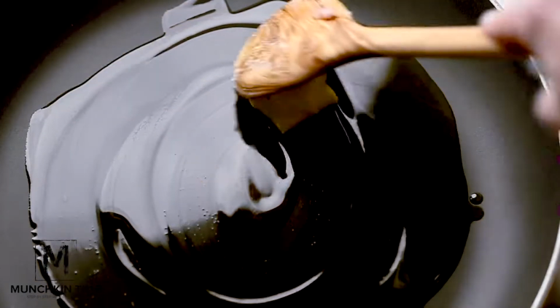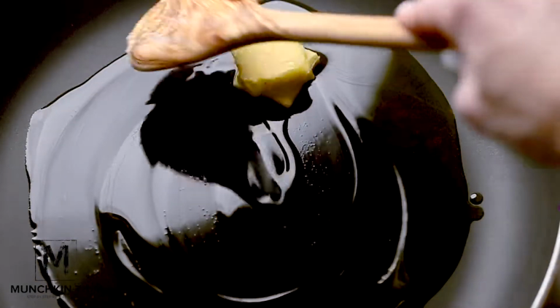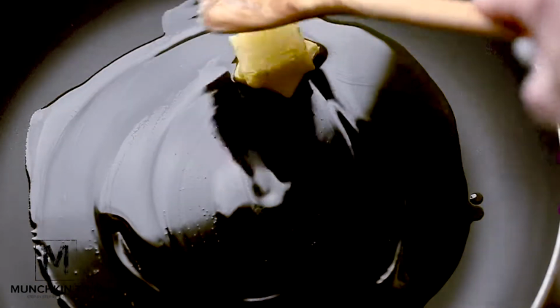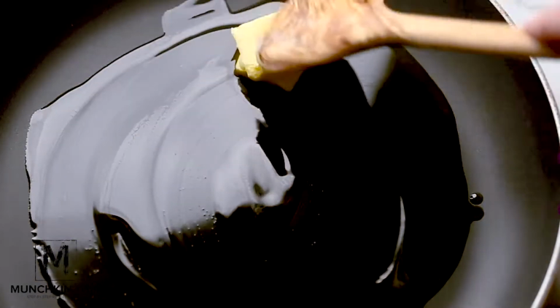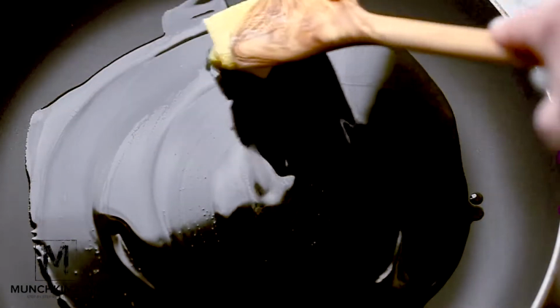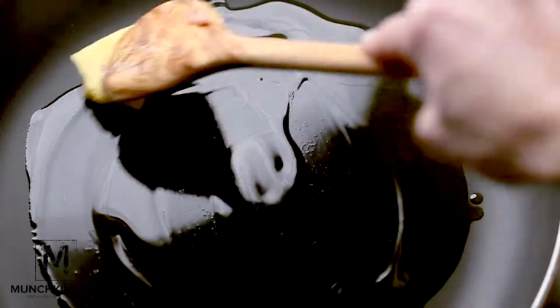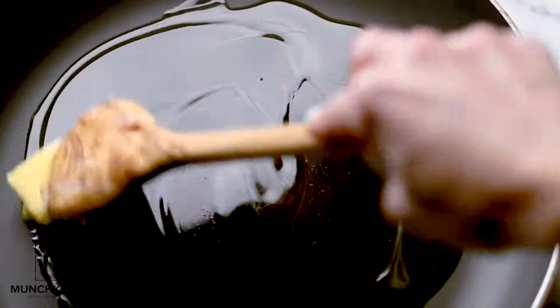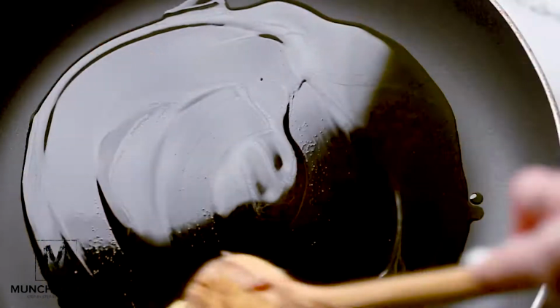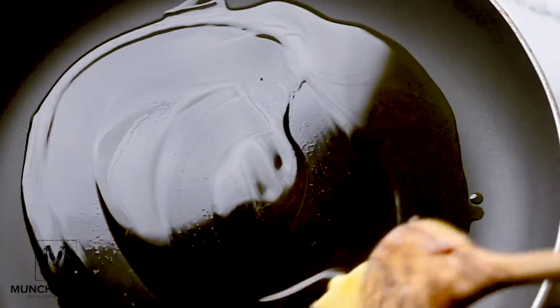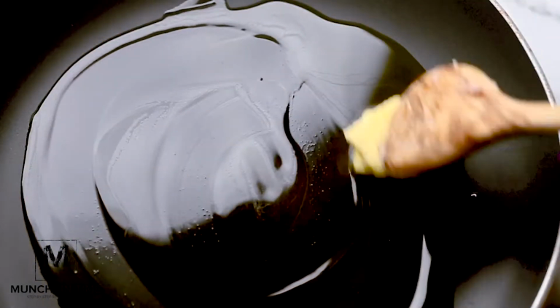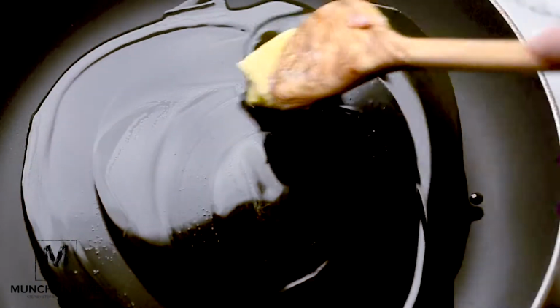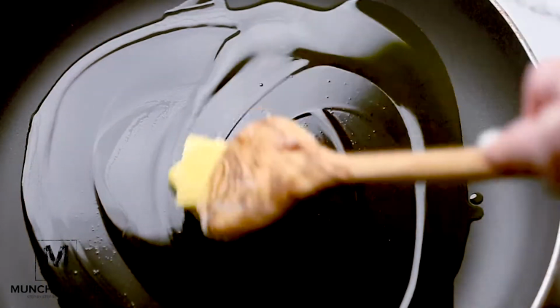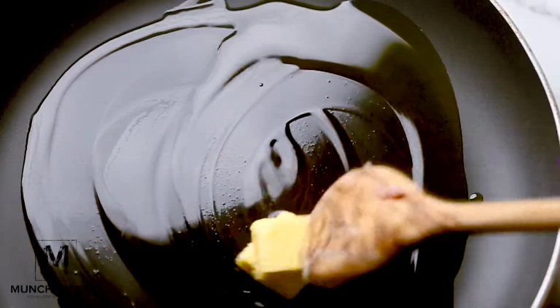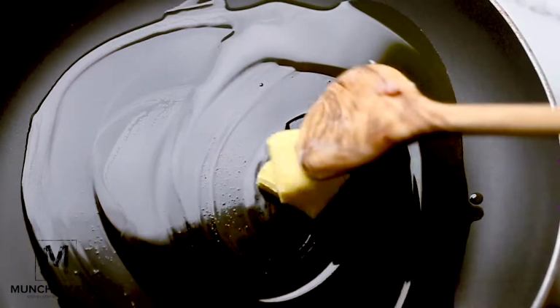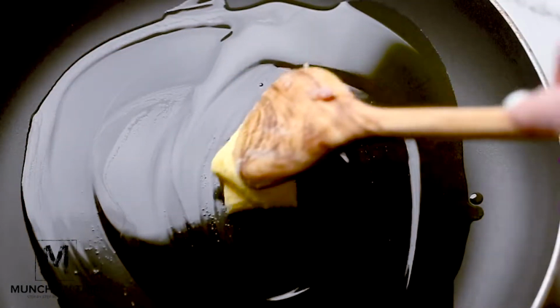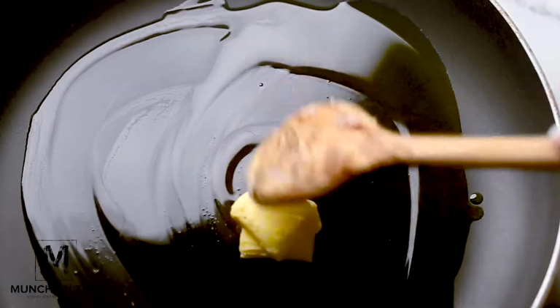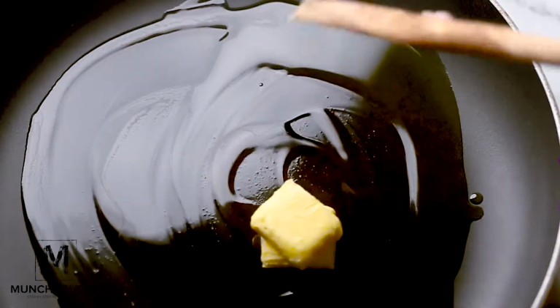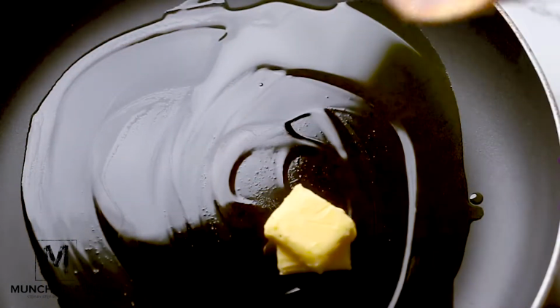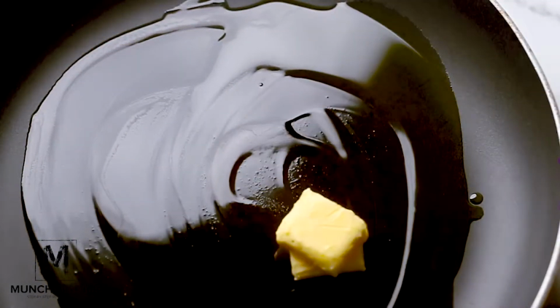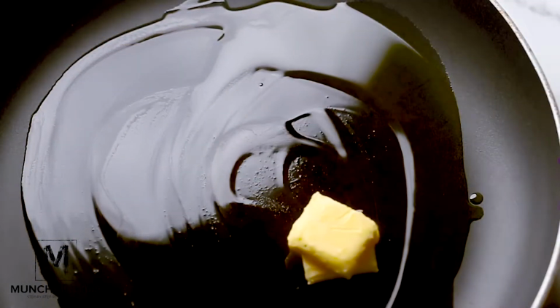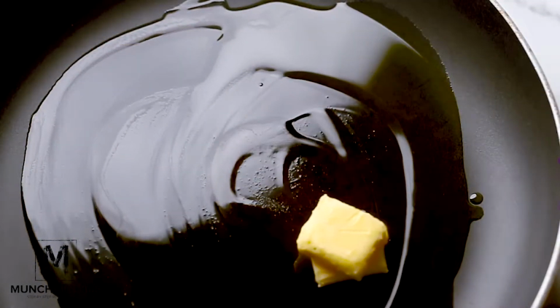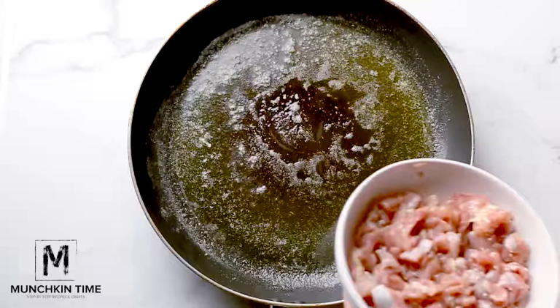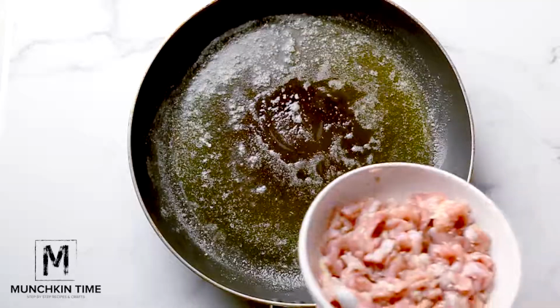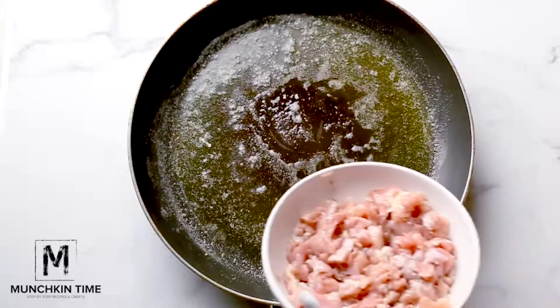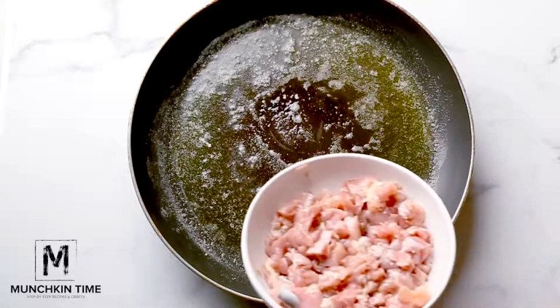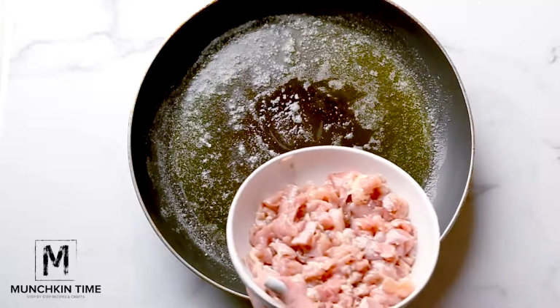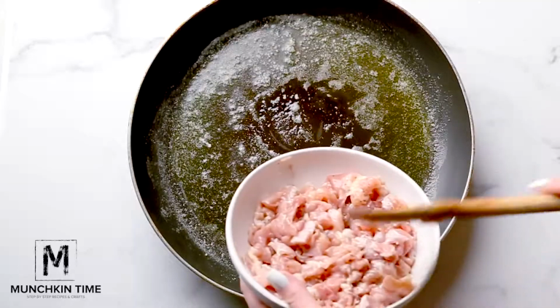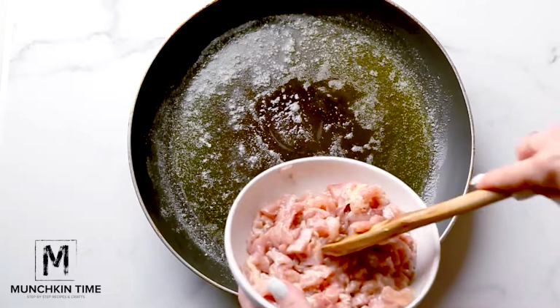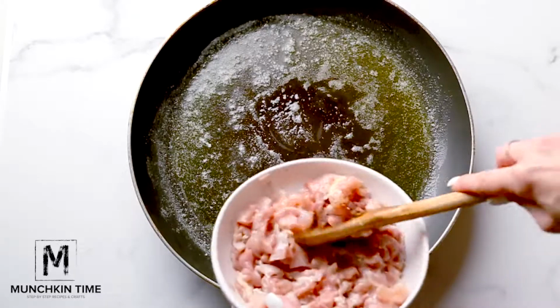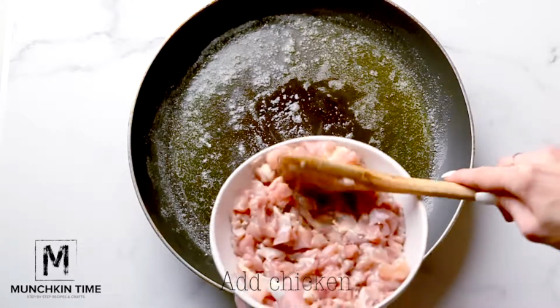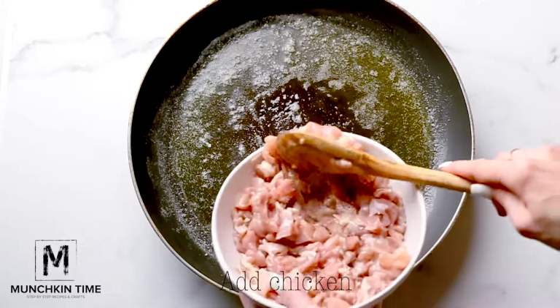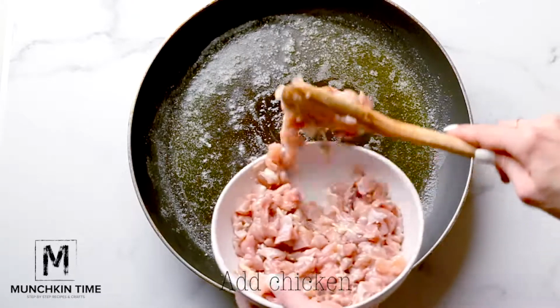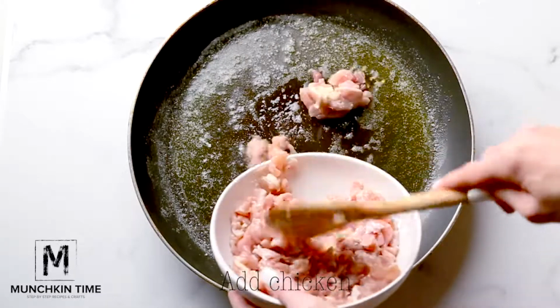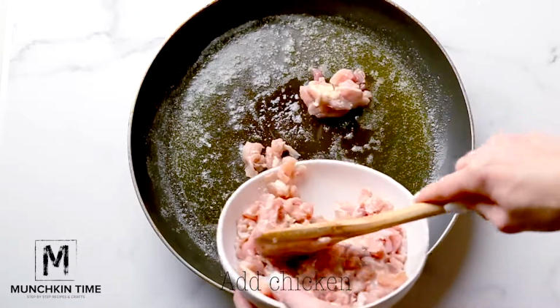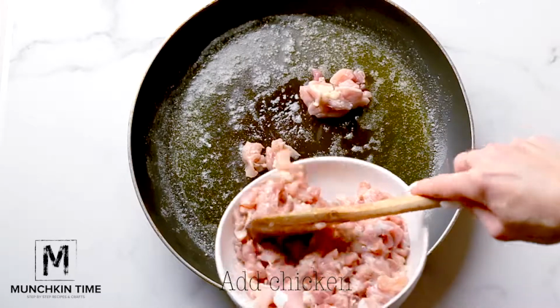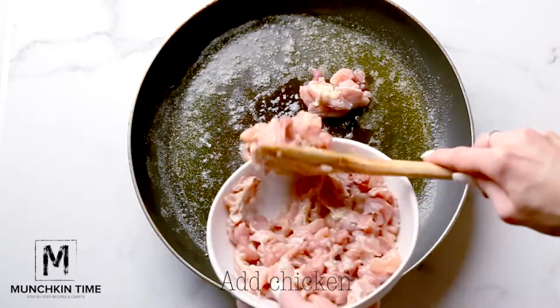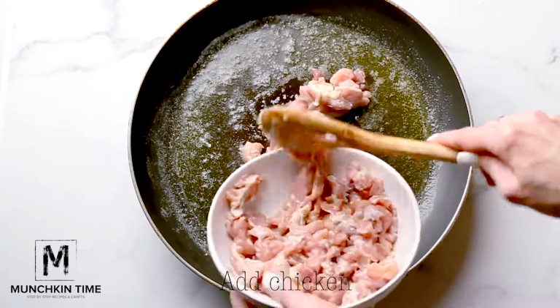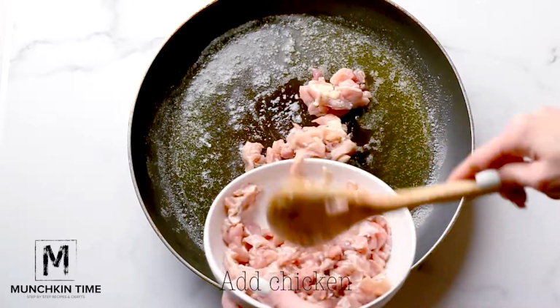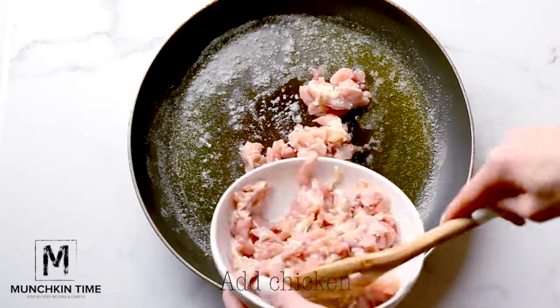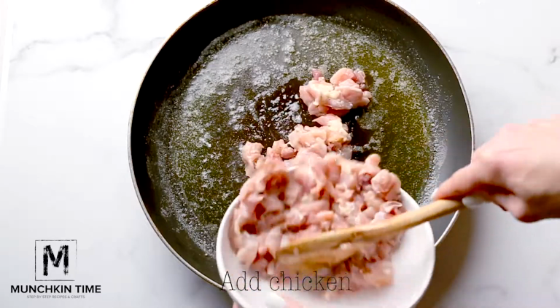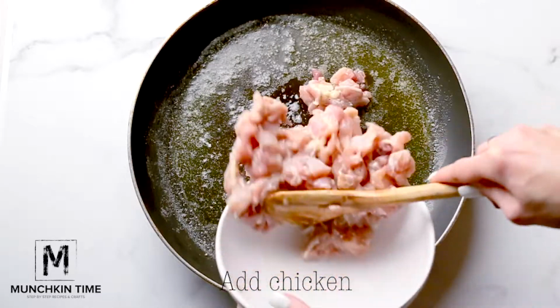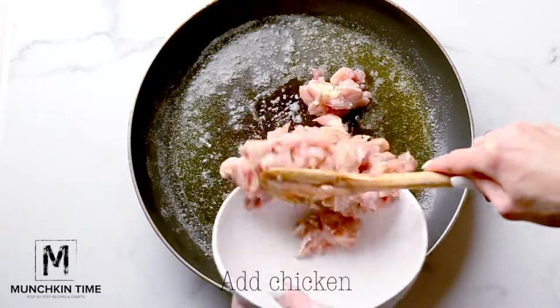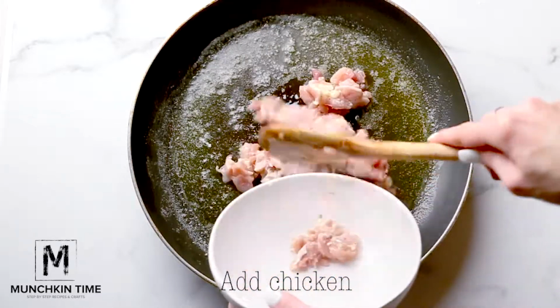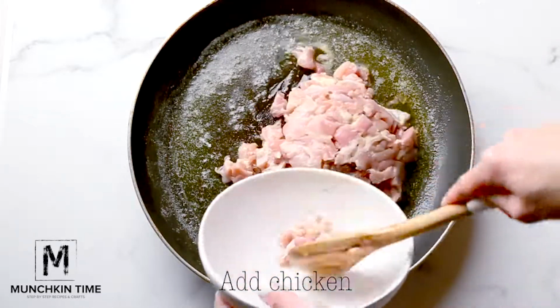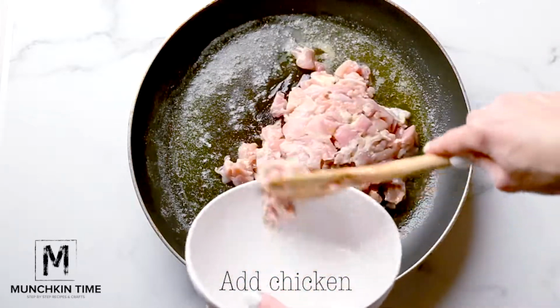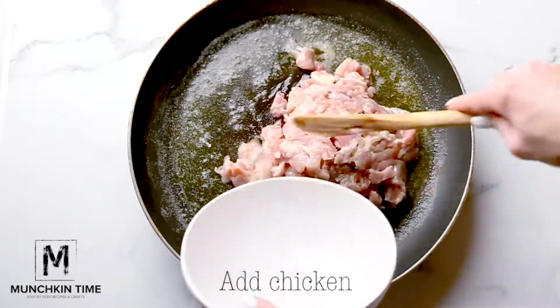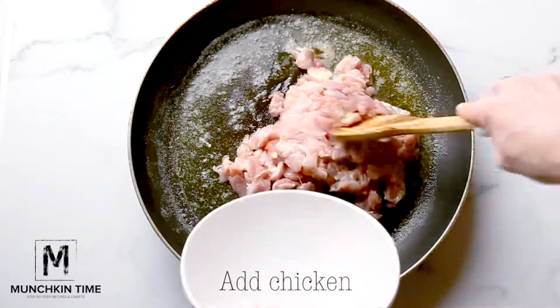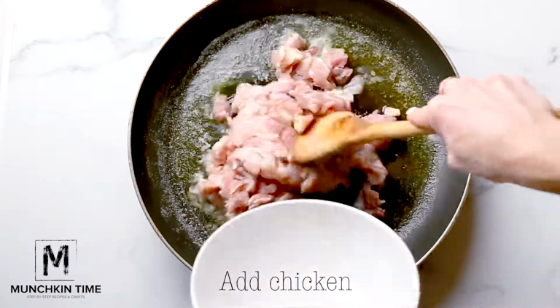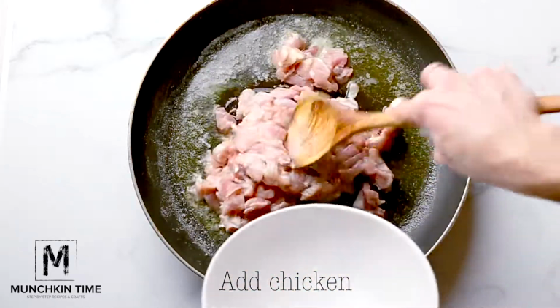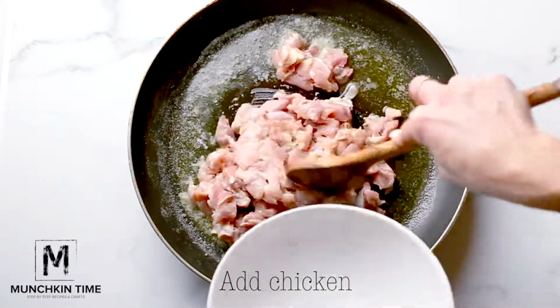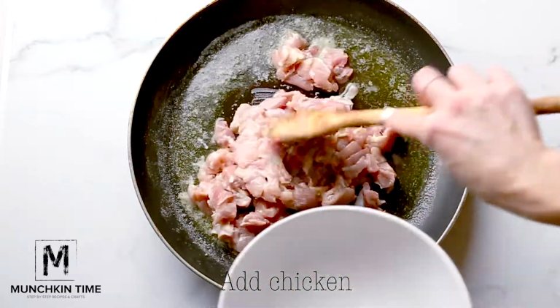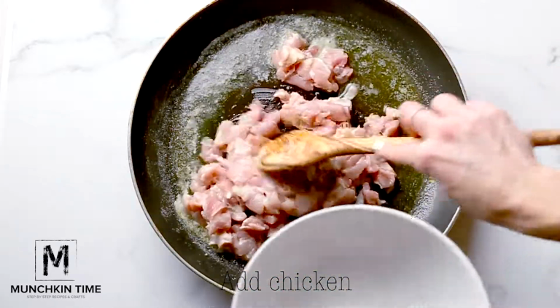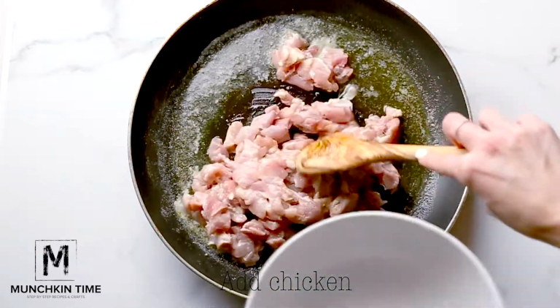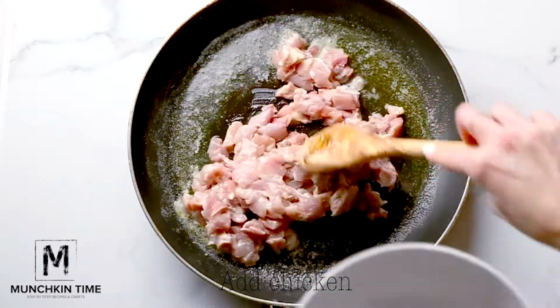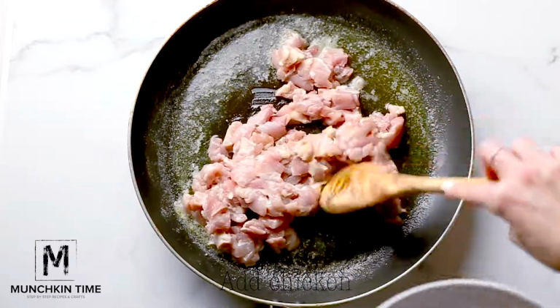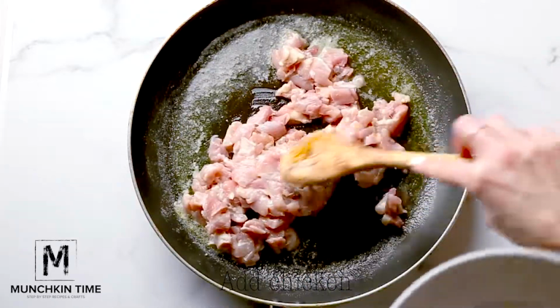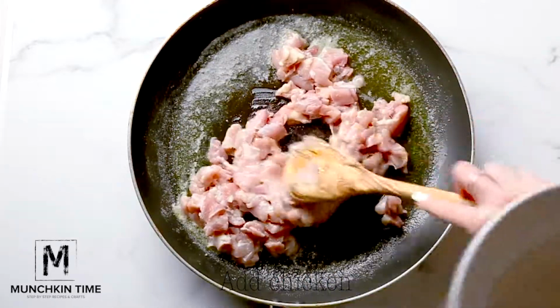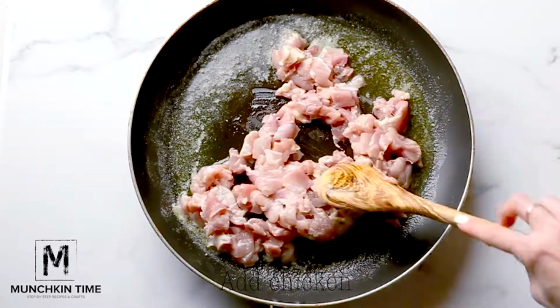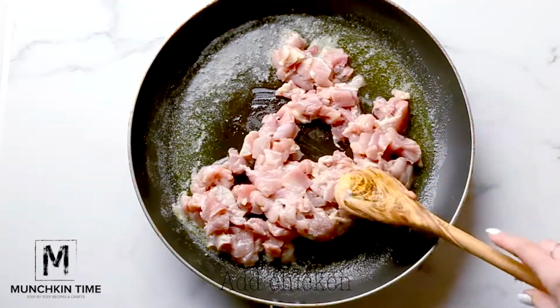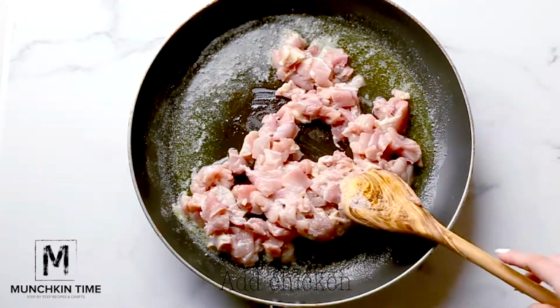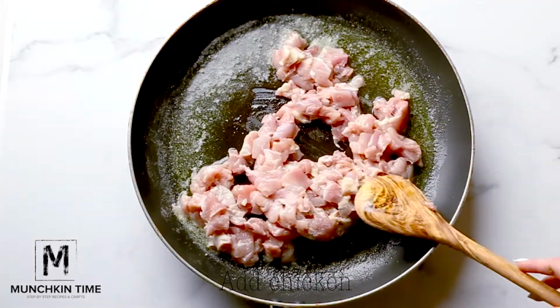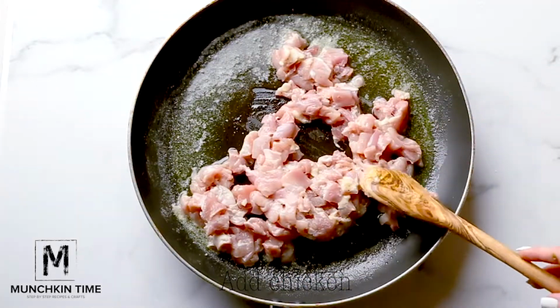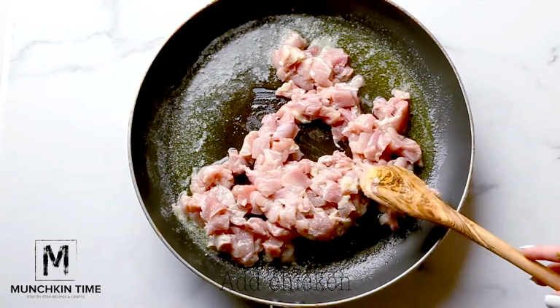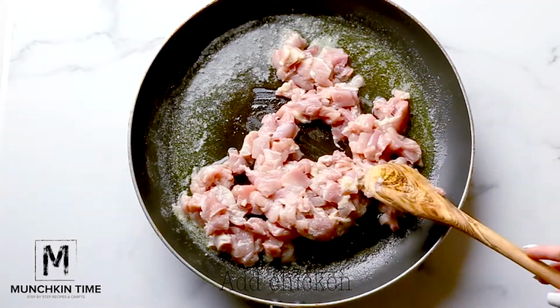Then add chicken and cook for about 3 to 4 minutes or until browned, stirring a few times.